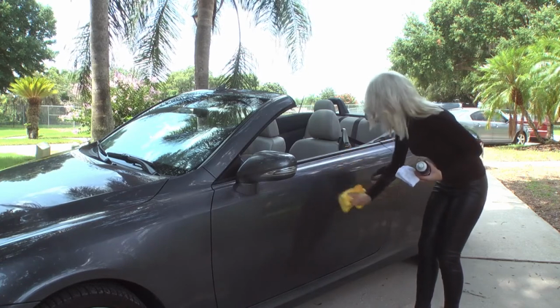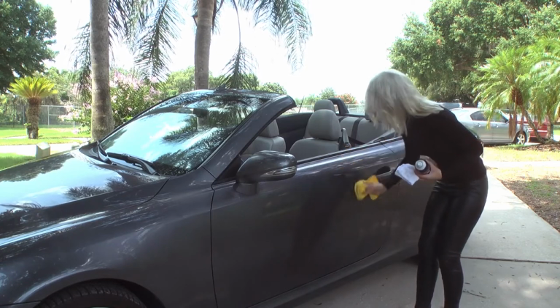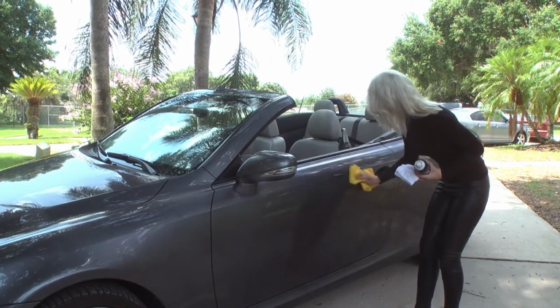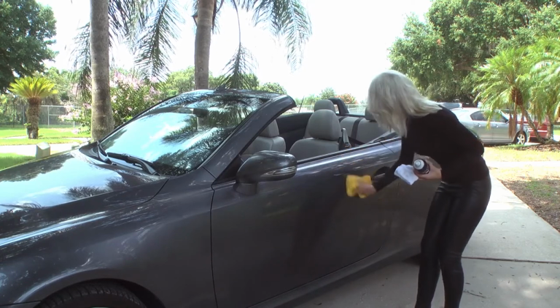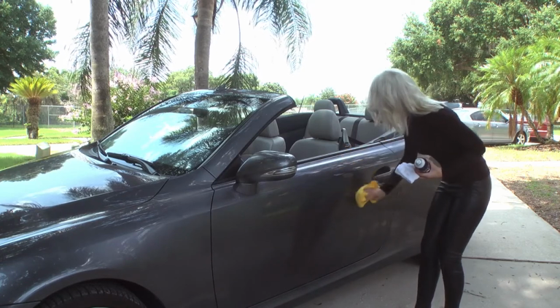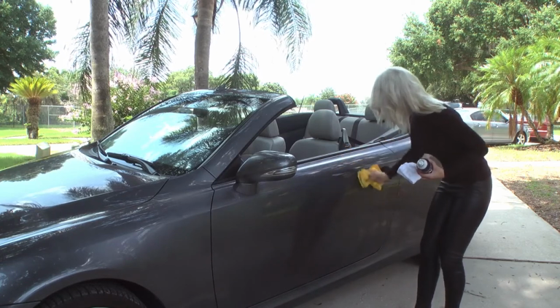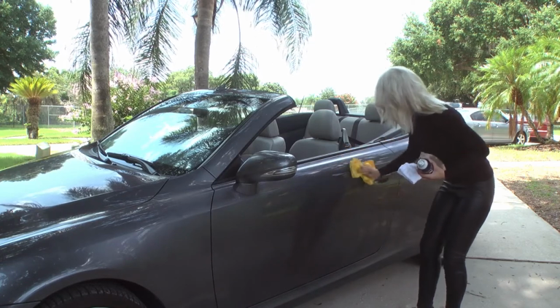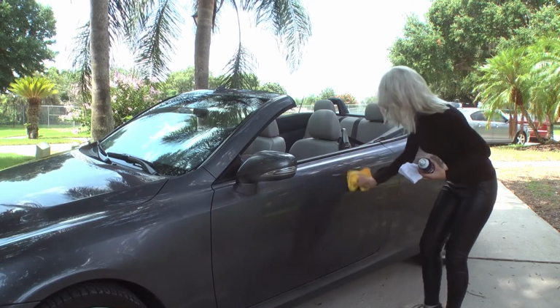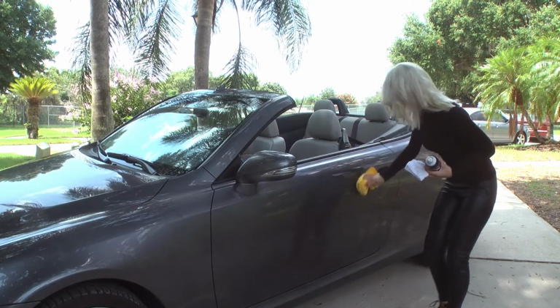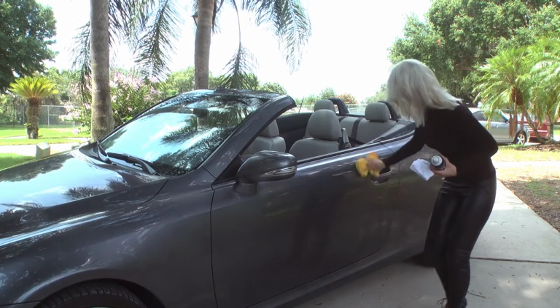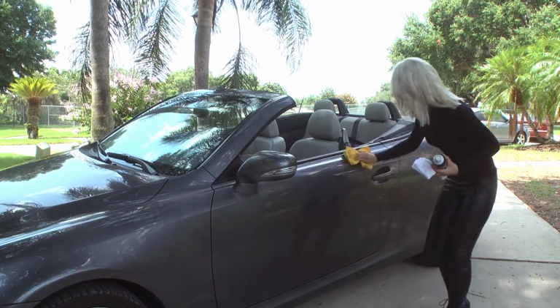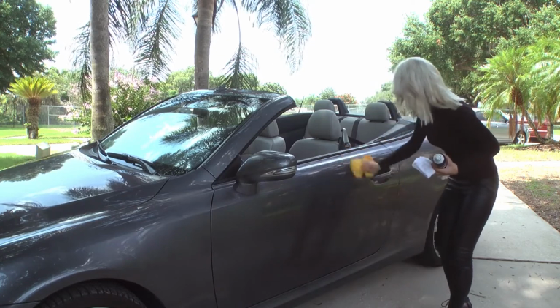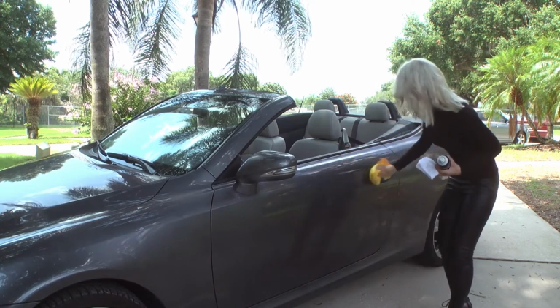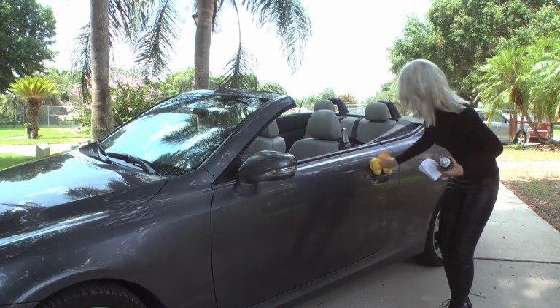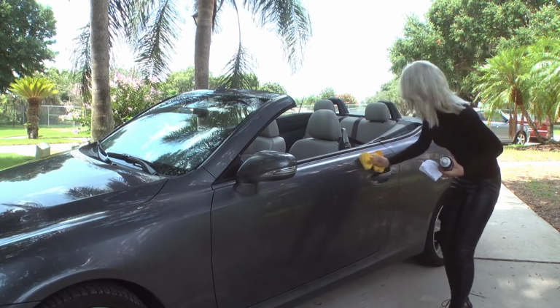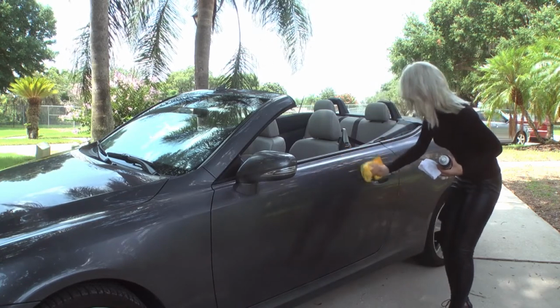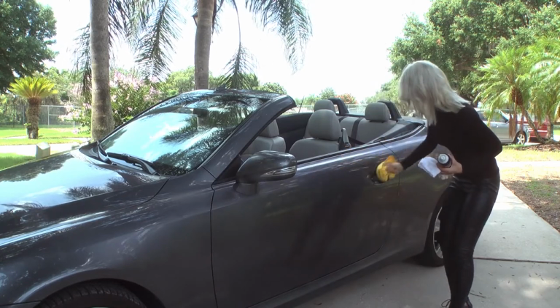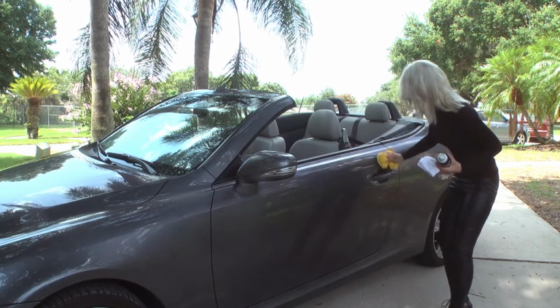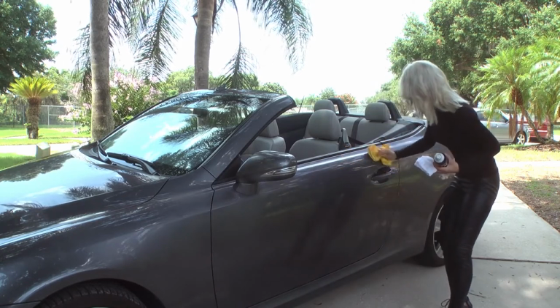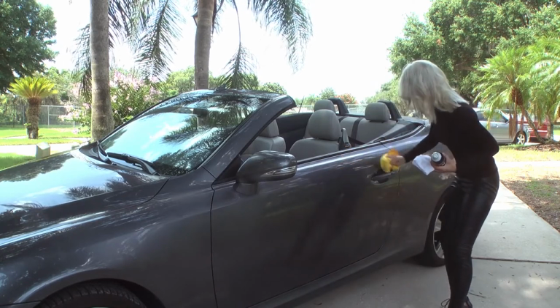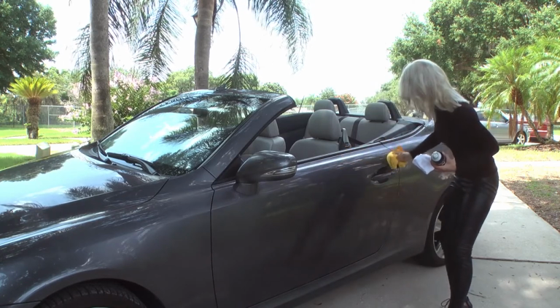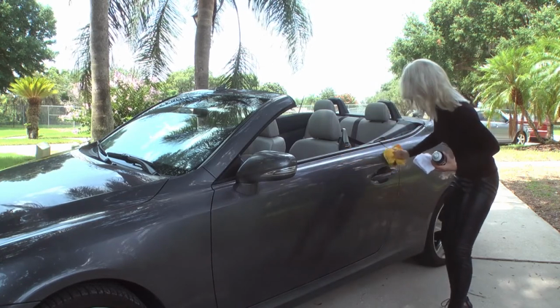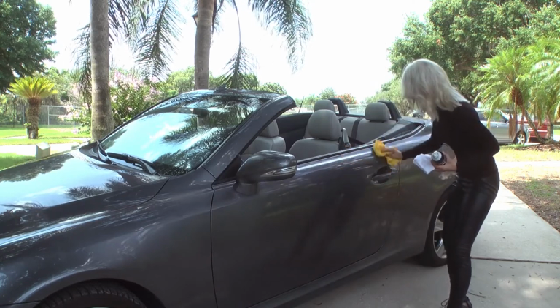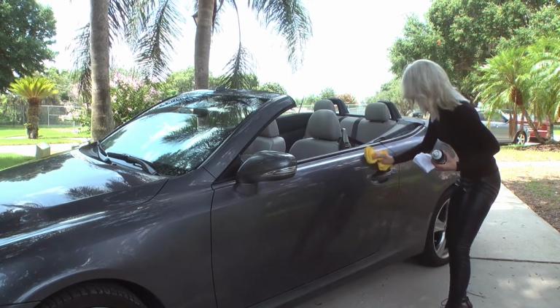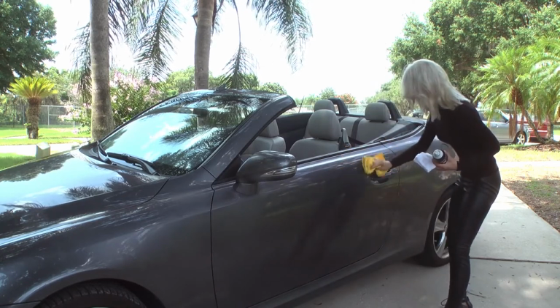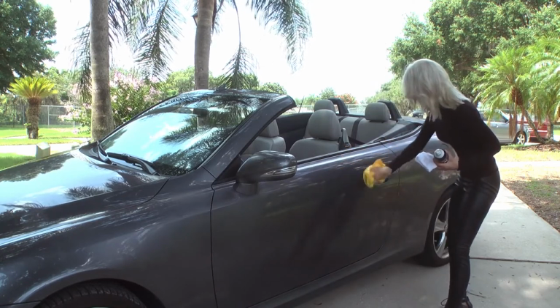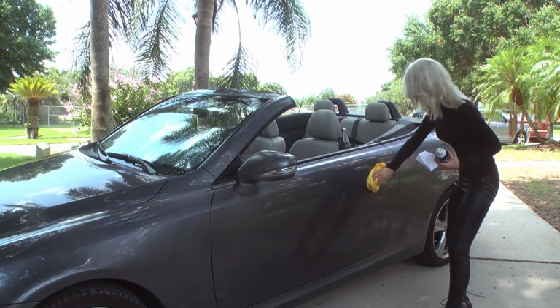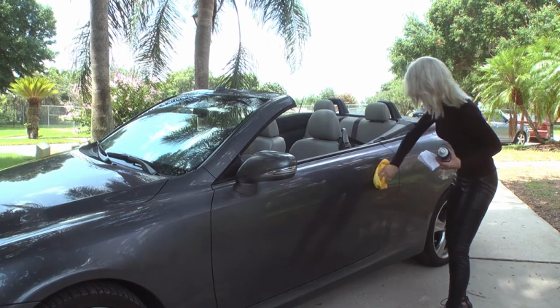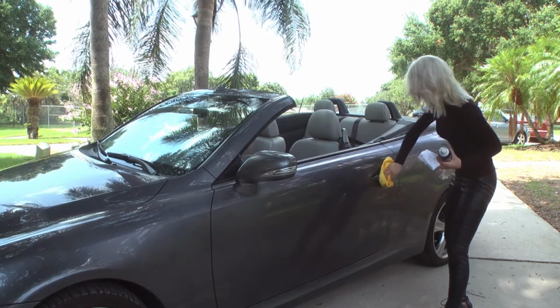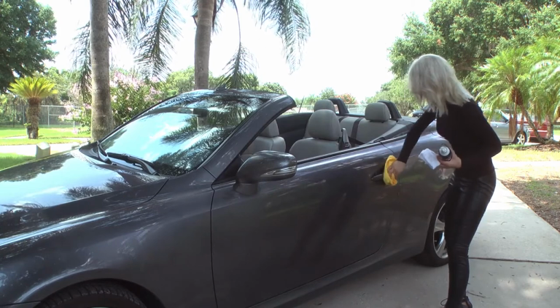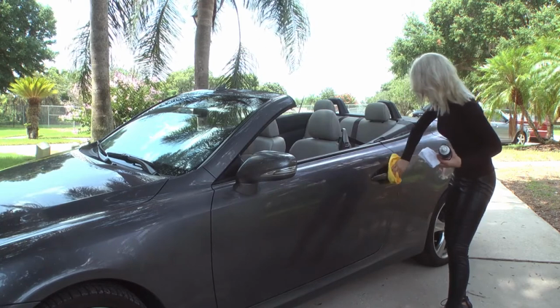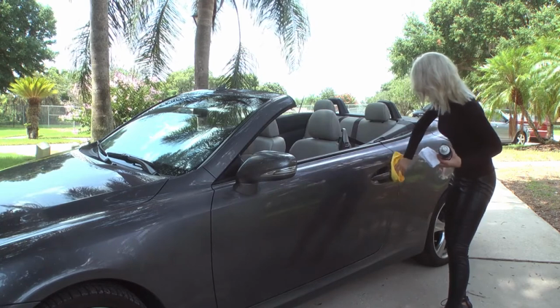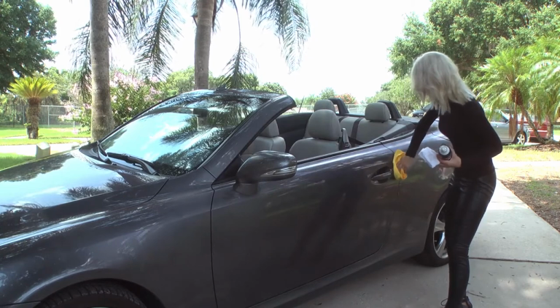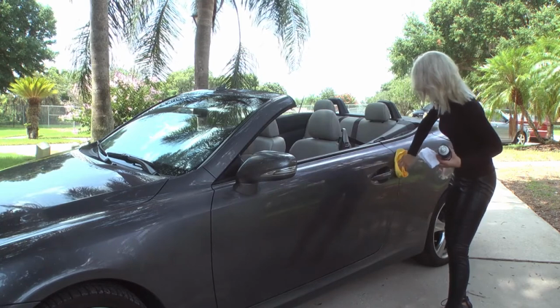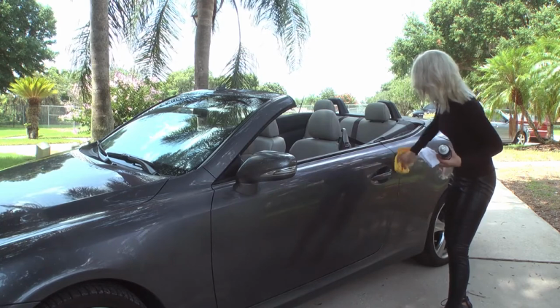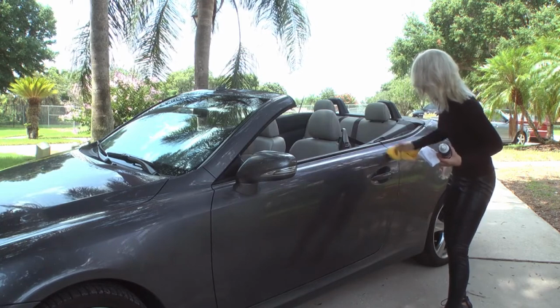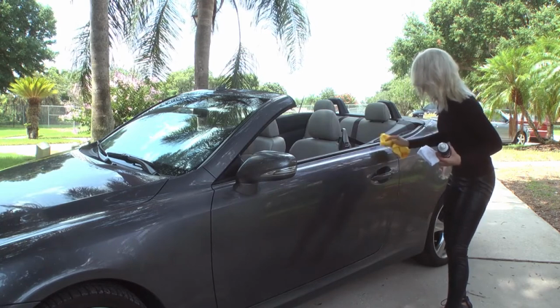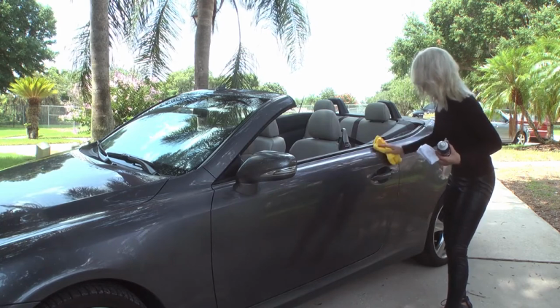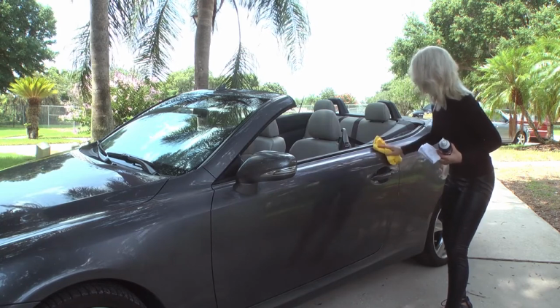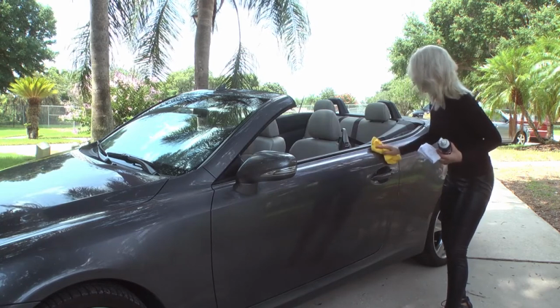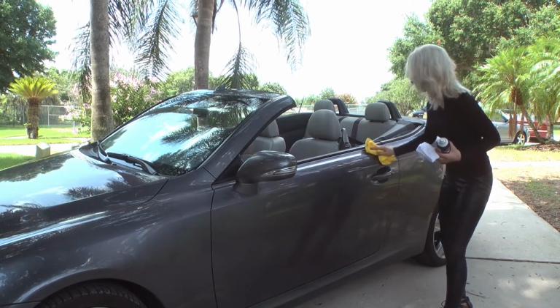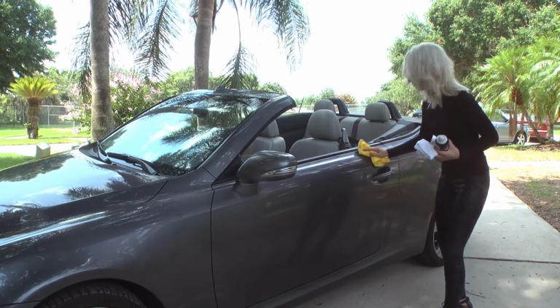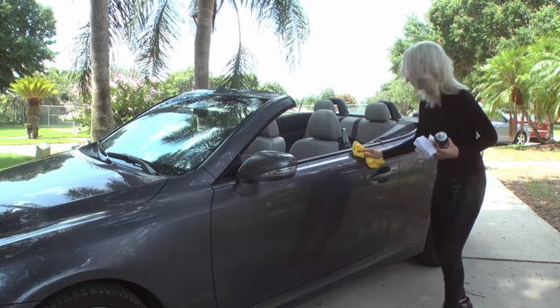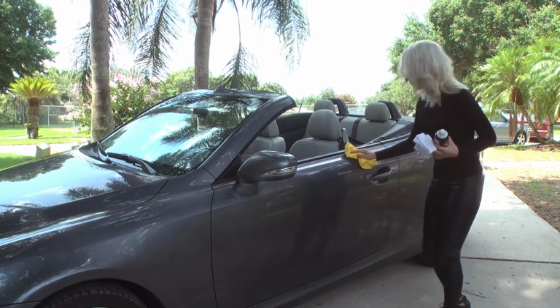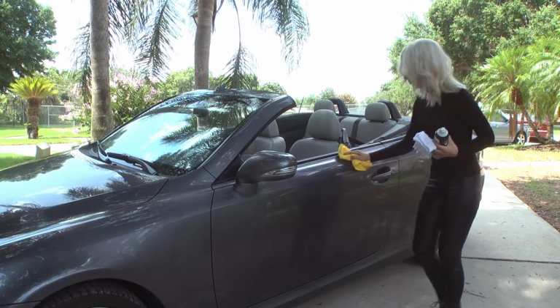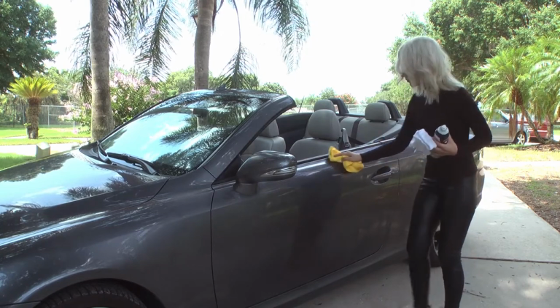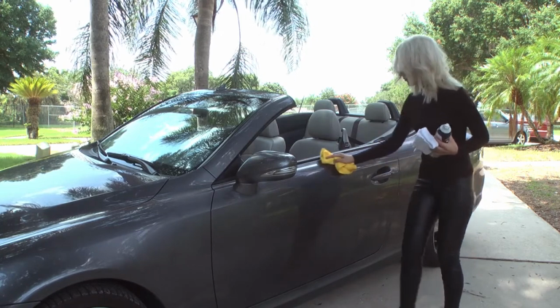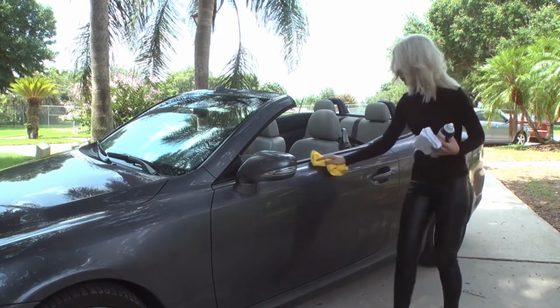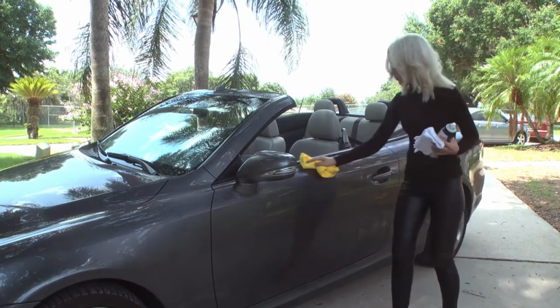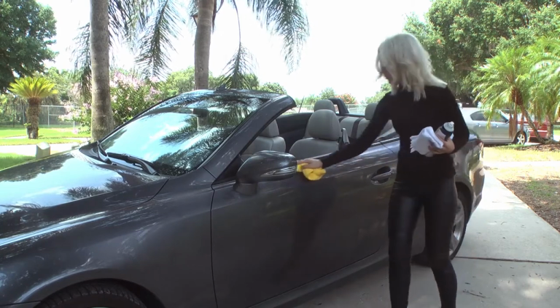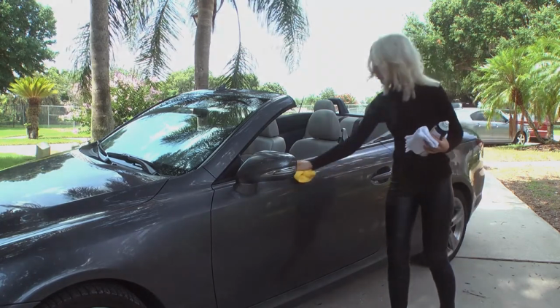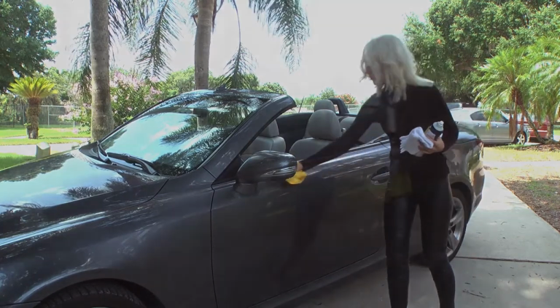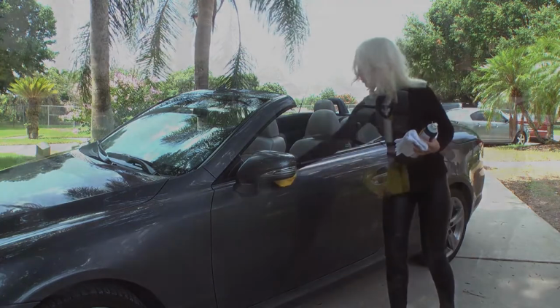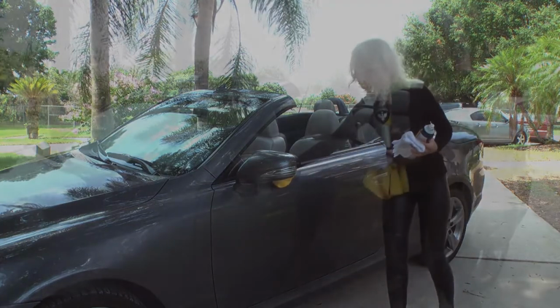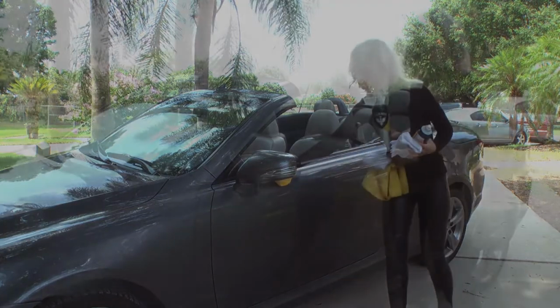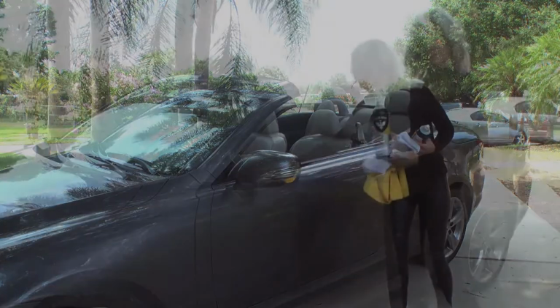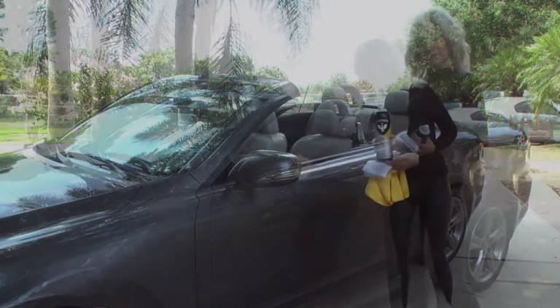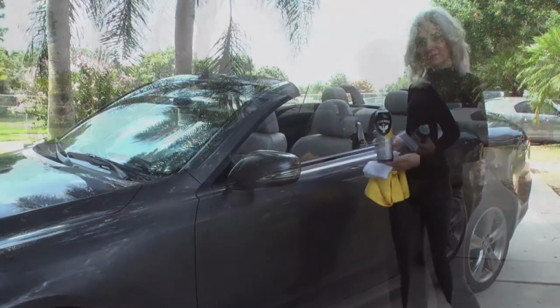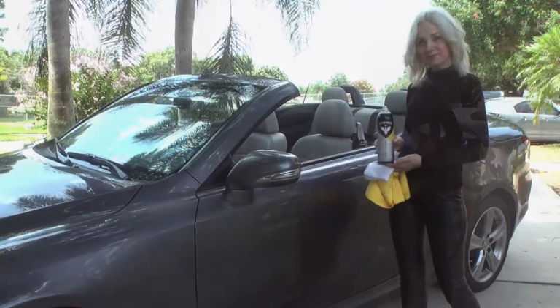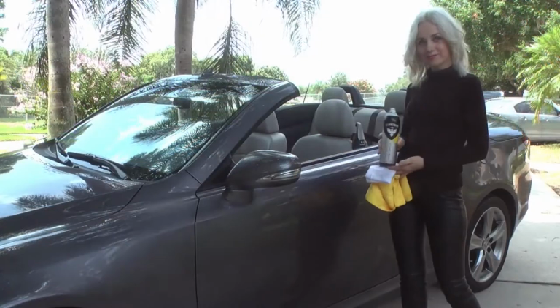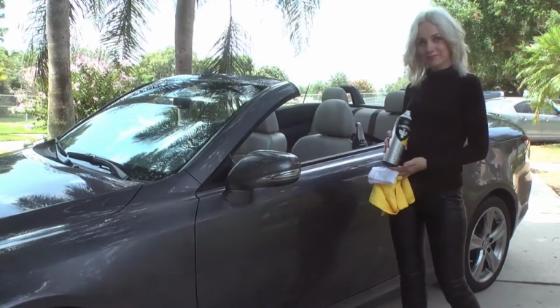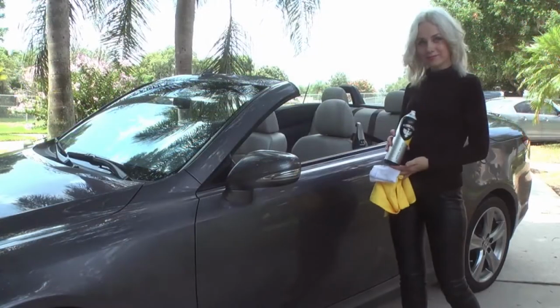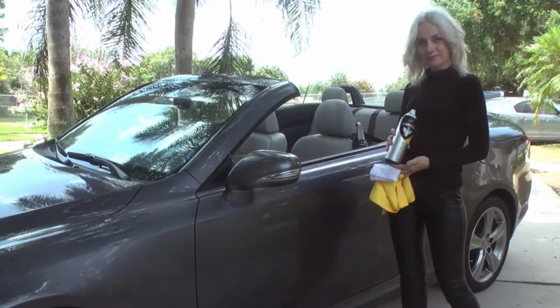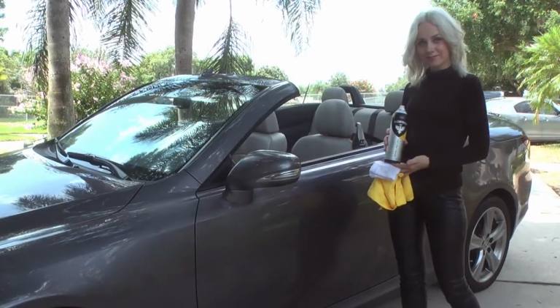Resulting in a showroom quality shine that will make your car look brand new. Try Koenig today and experience the innovative new cleaning power of the world's only all-in-one carnauba cleaning wax.